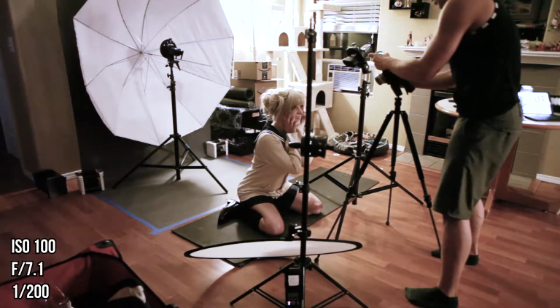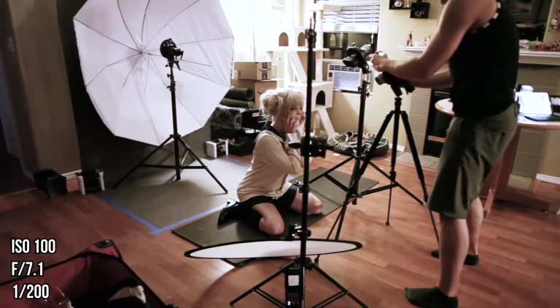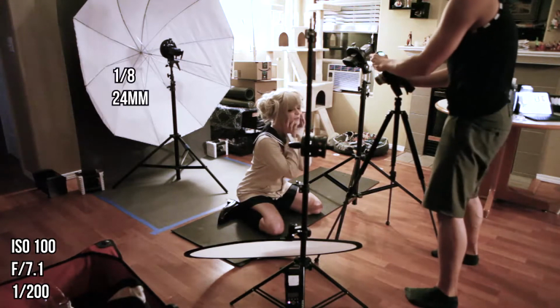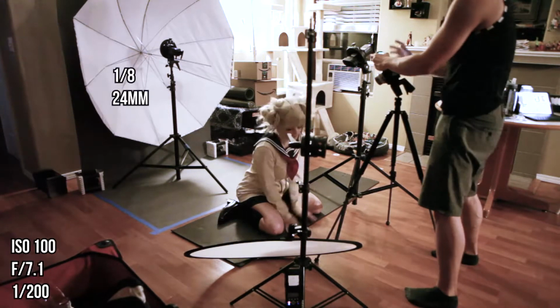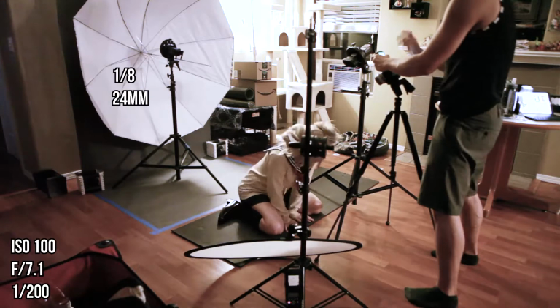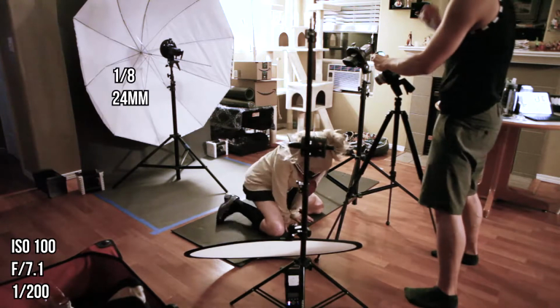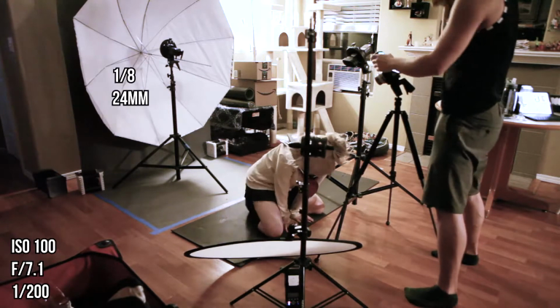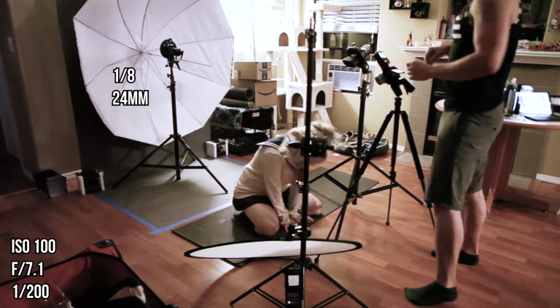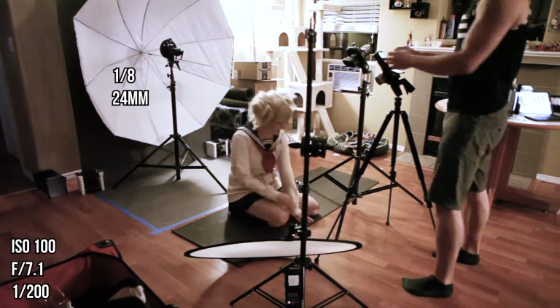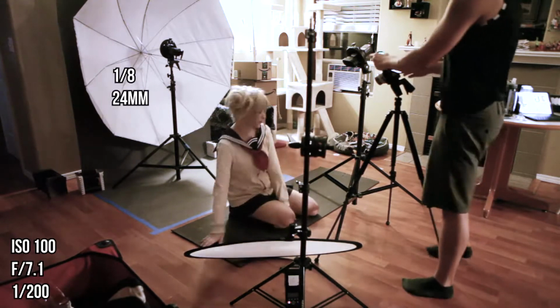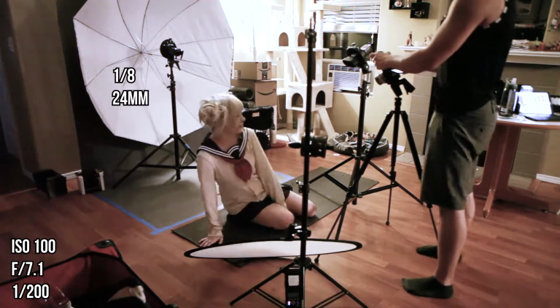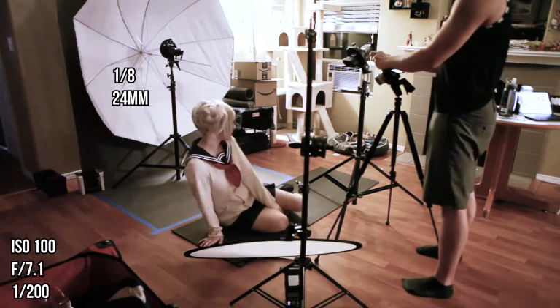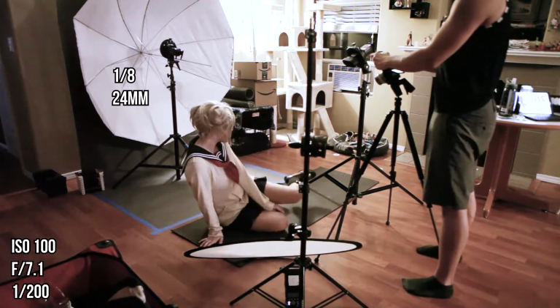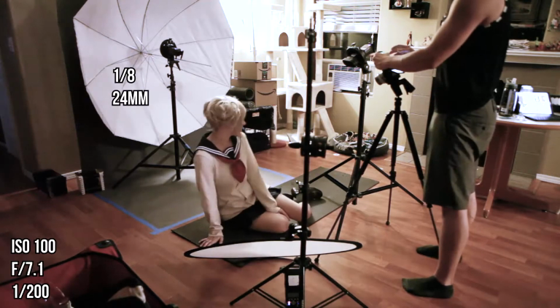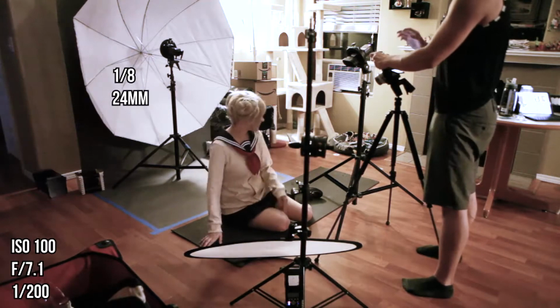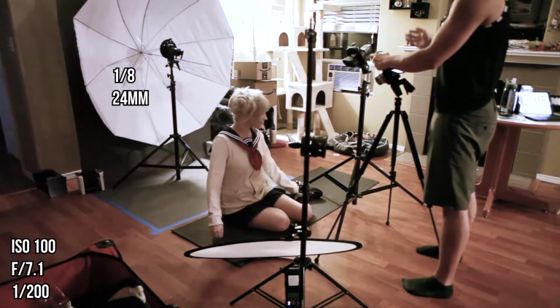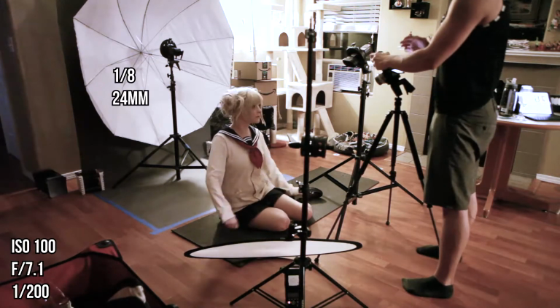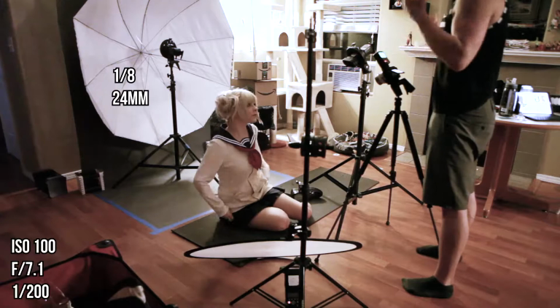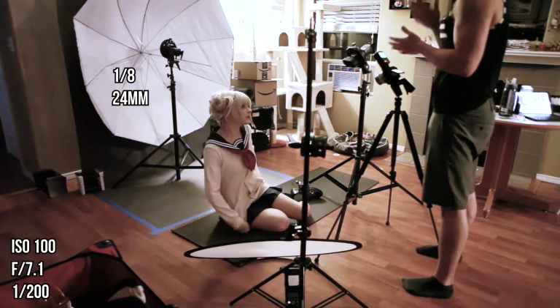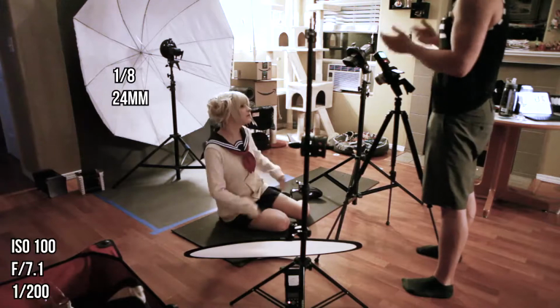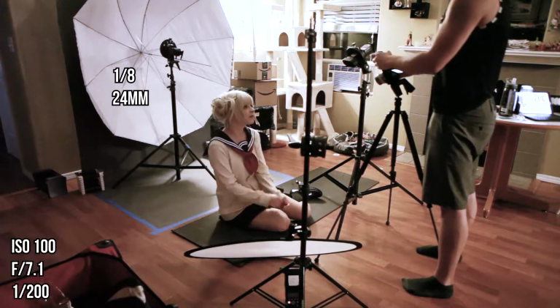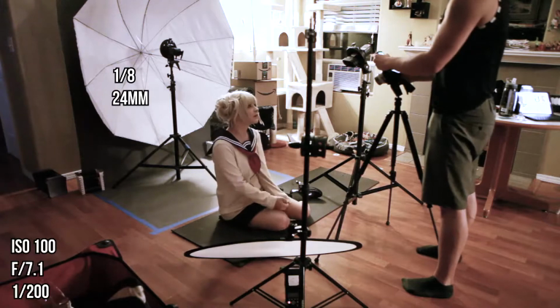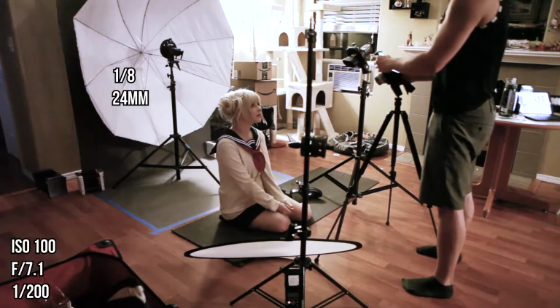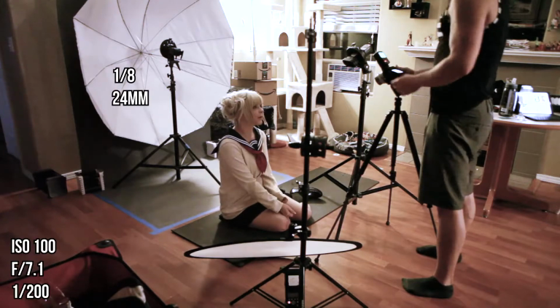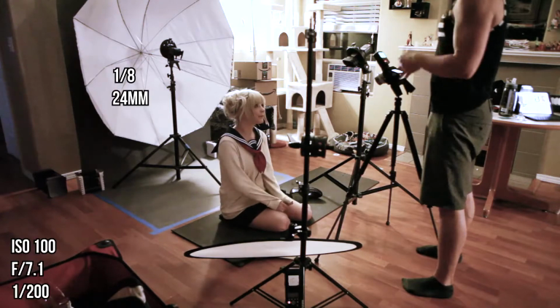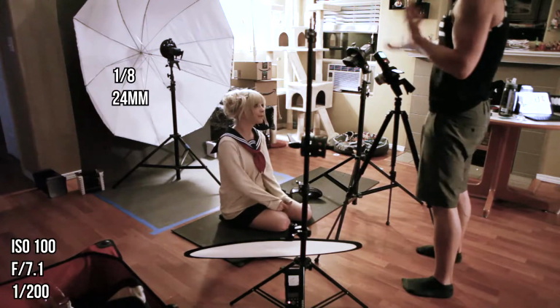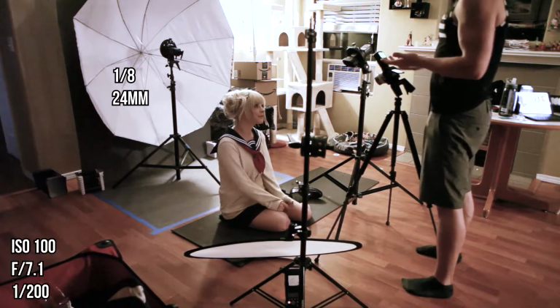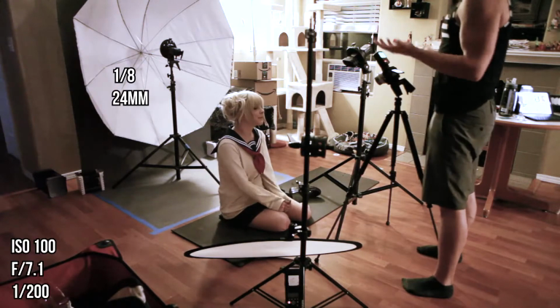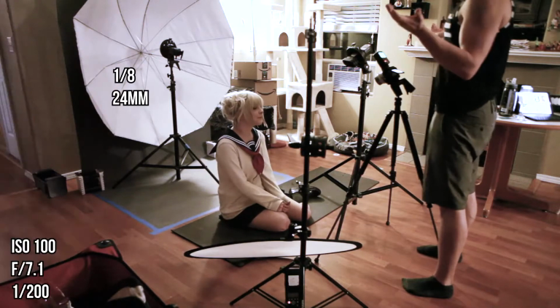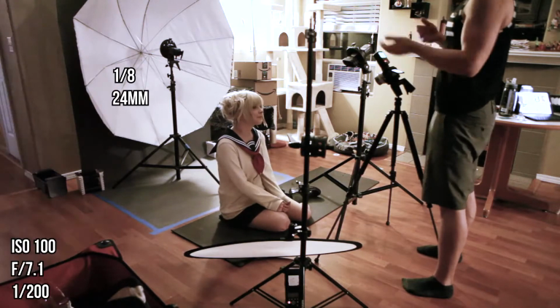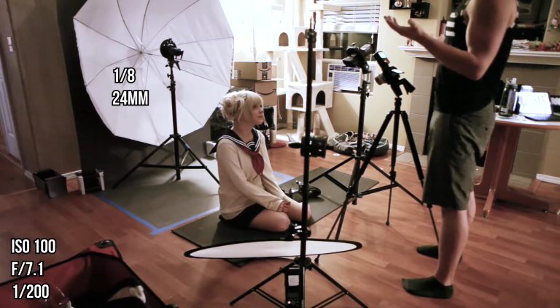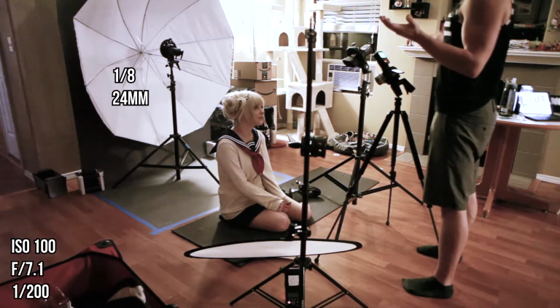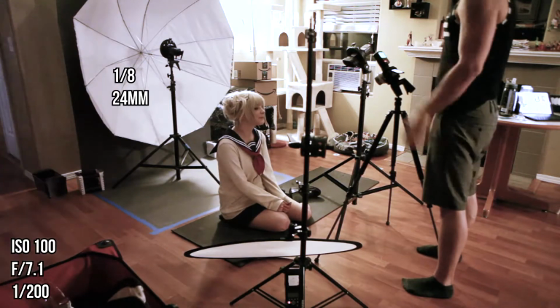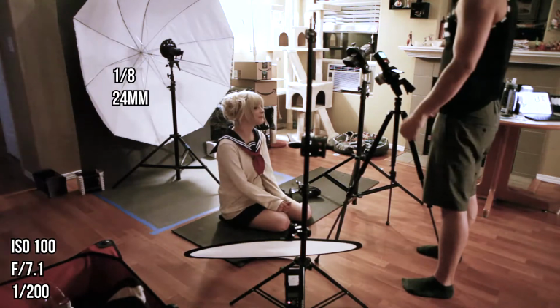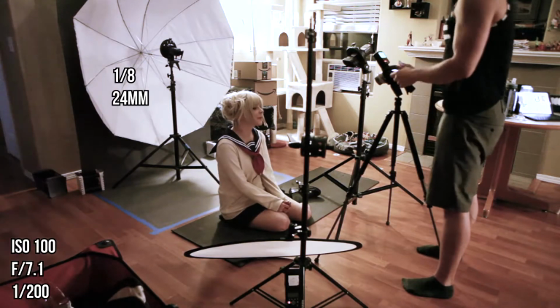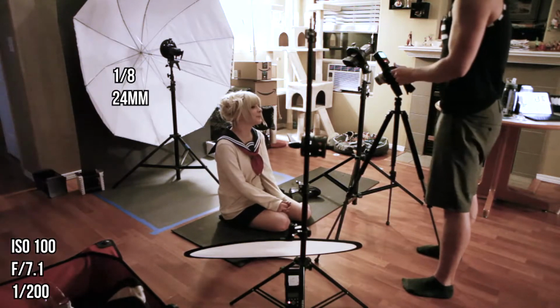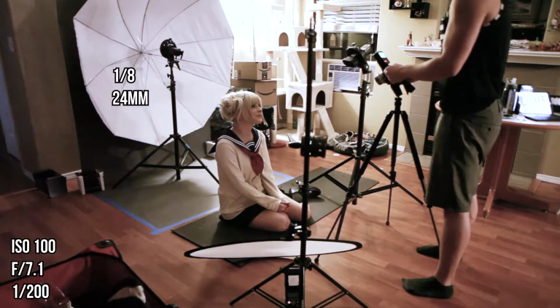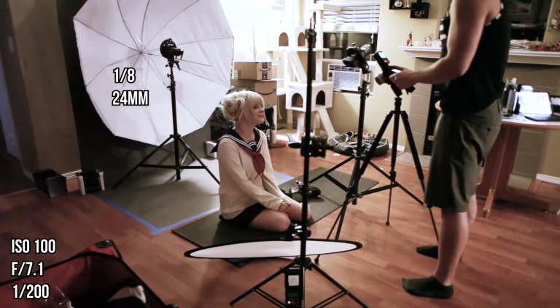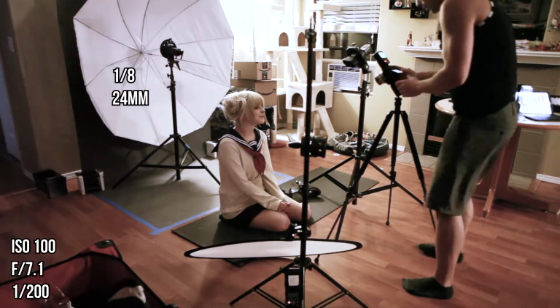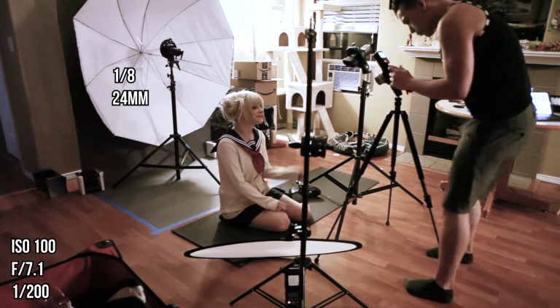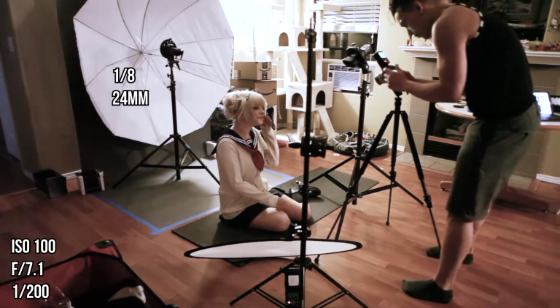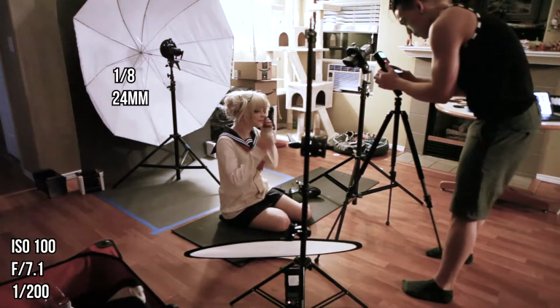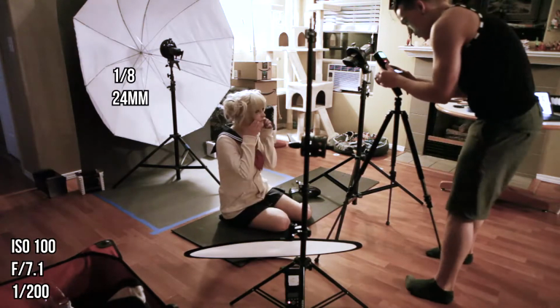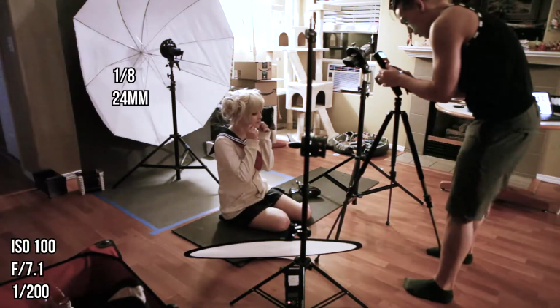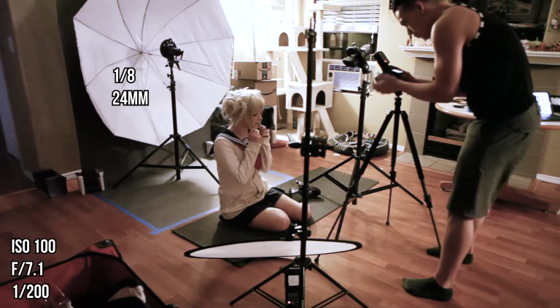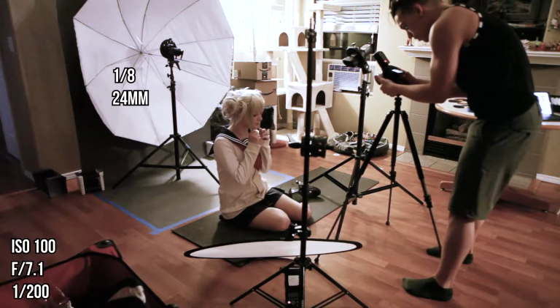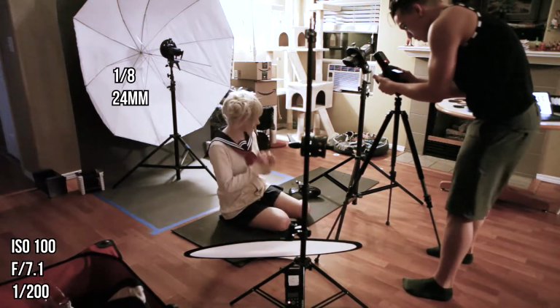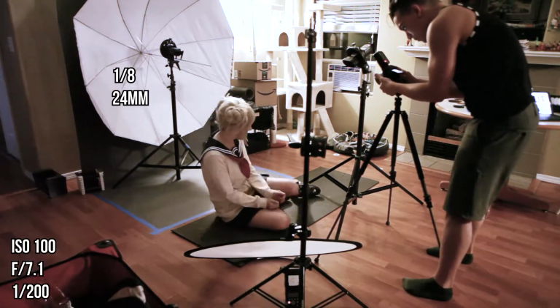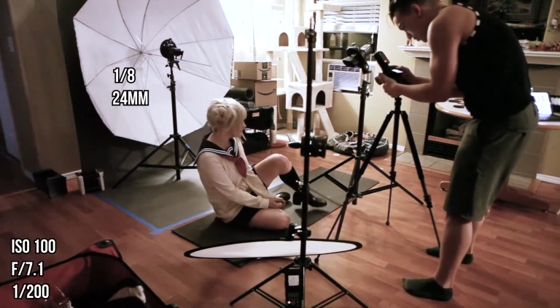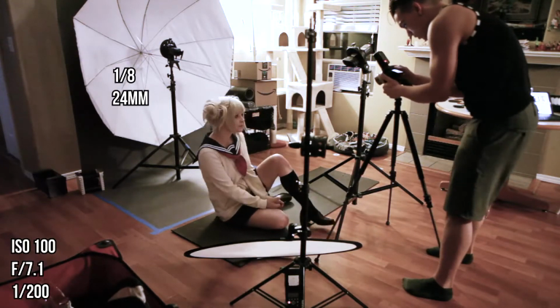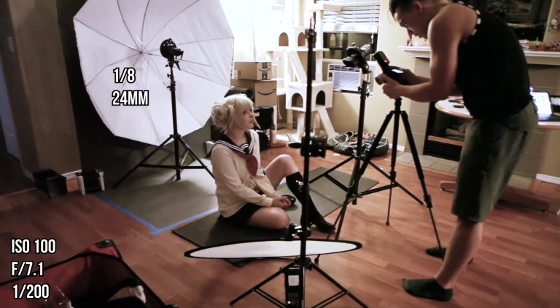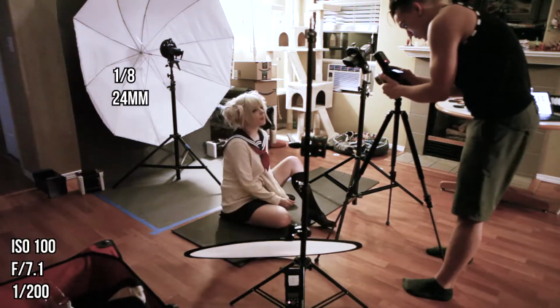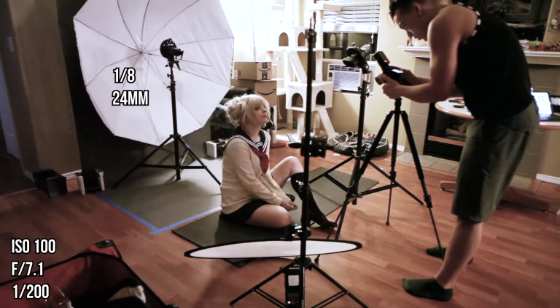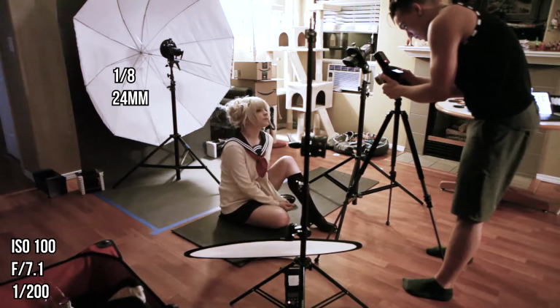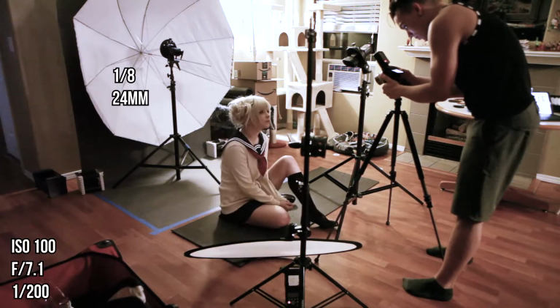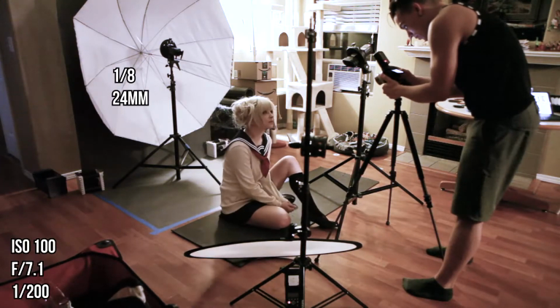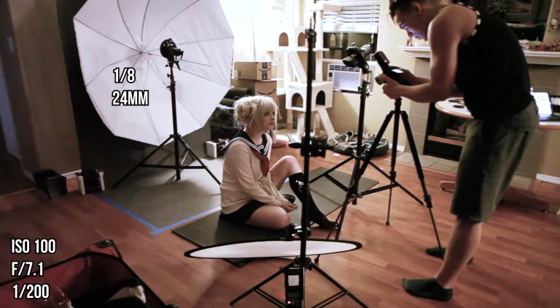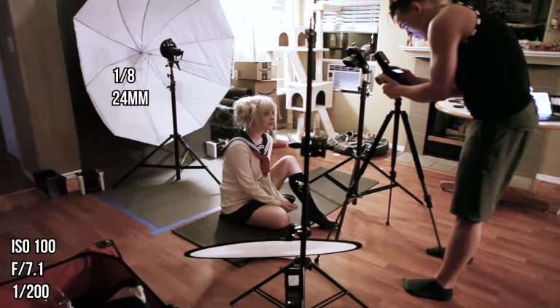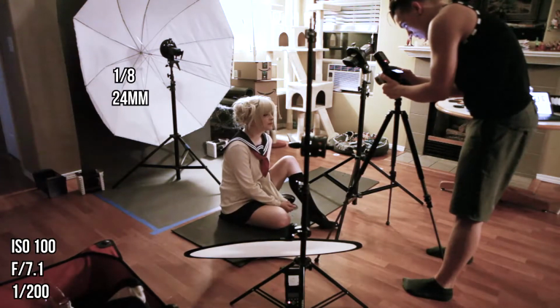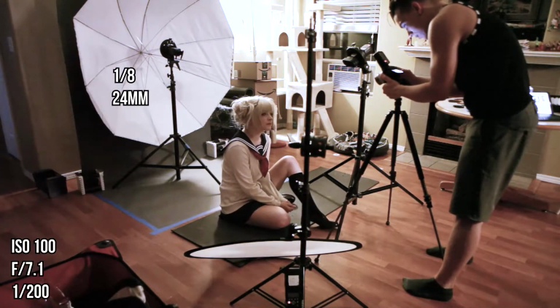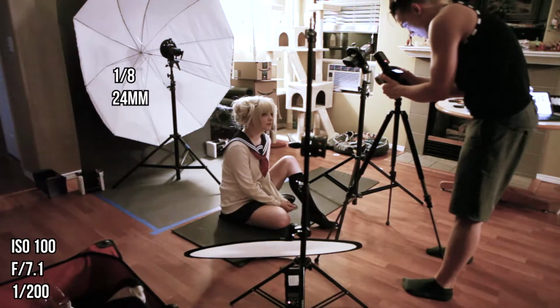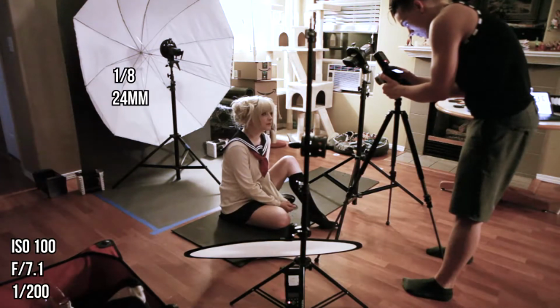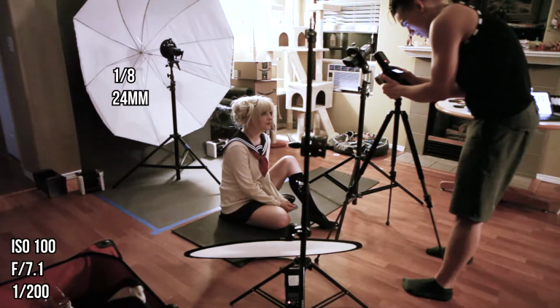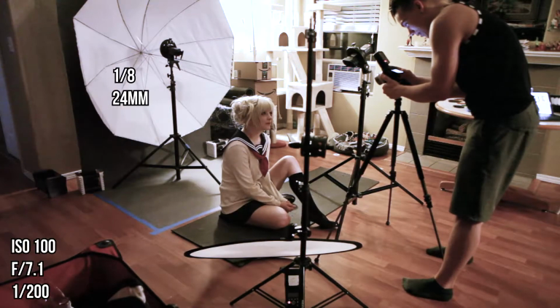The first light was at 1/8th power, 24mm, with a large umbrella reflector backlighting my subject.